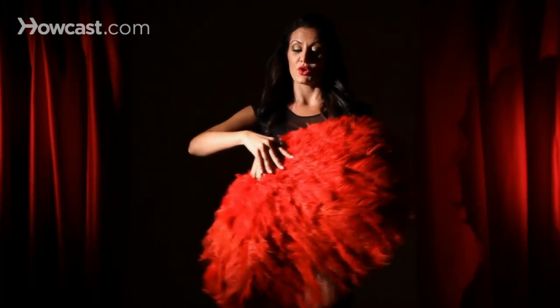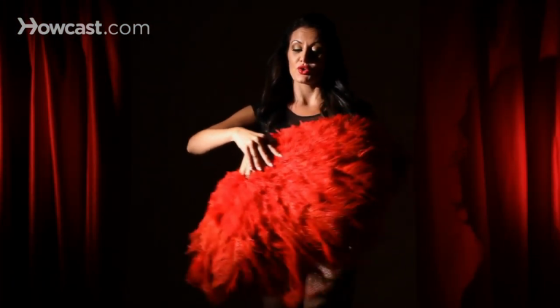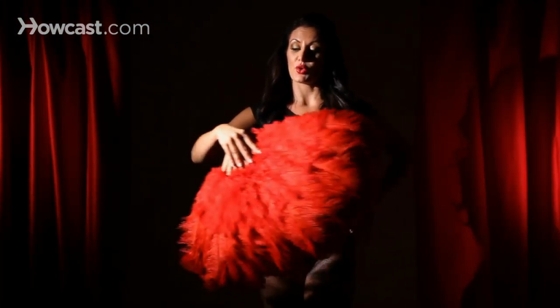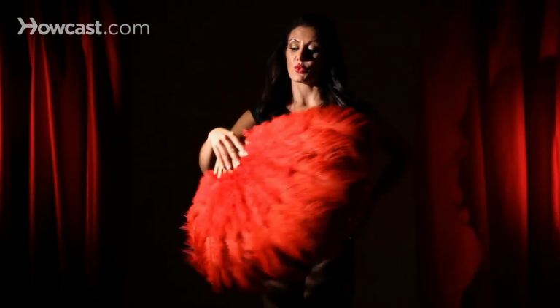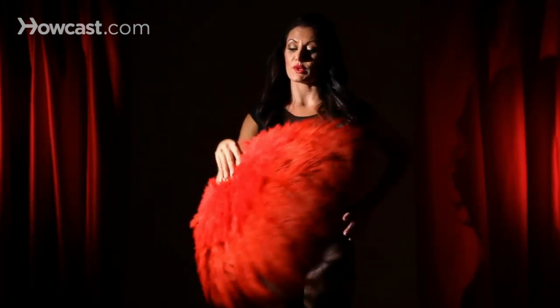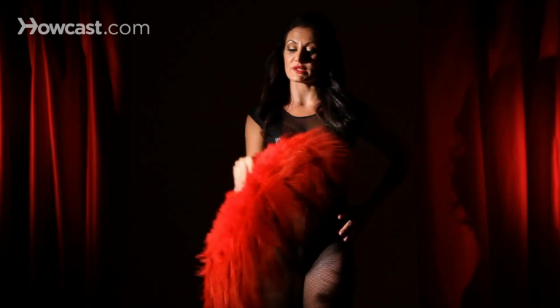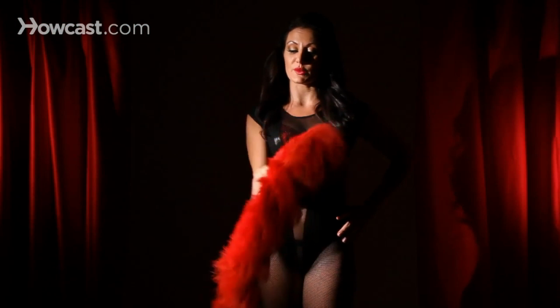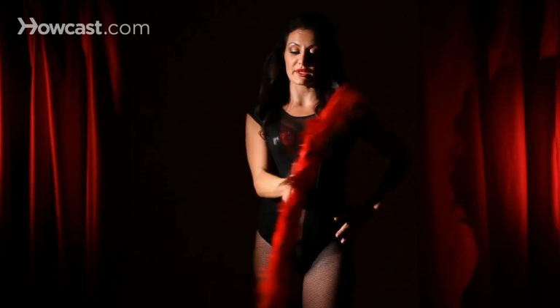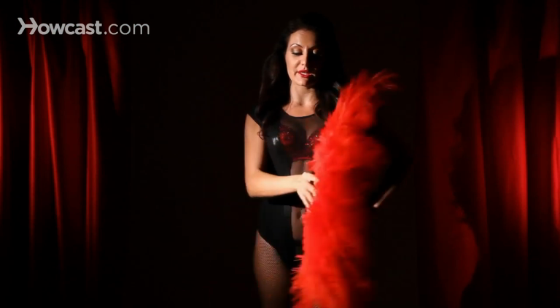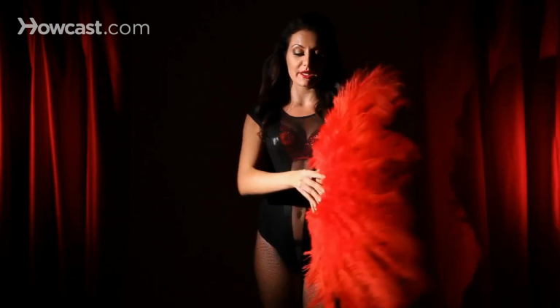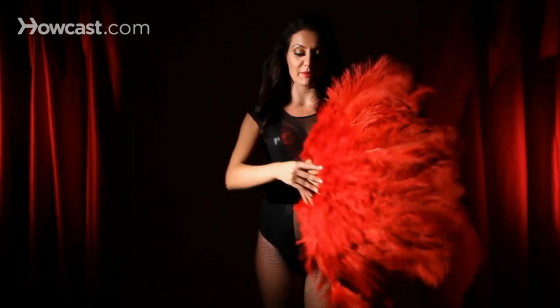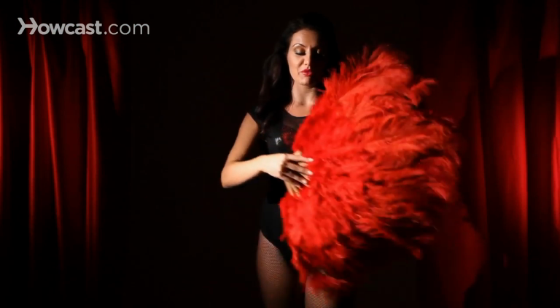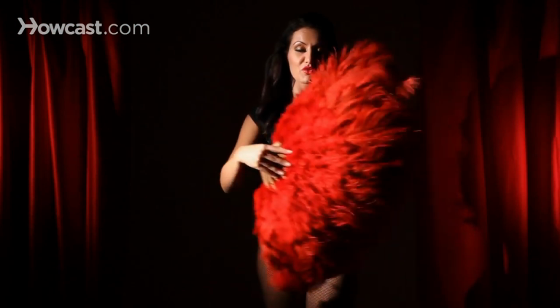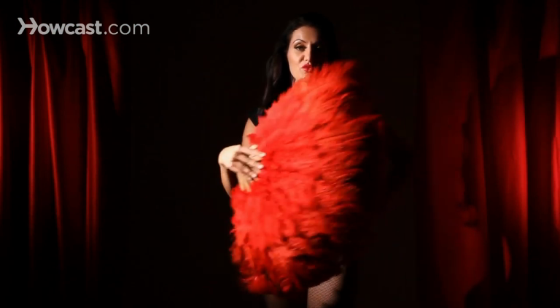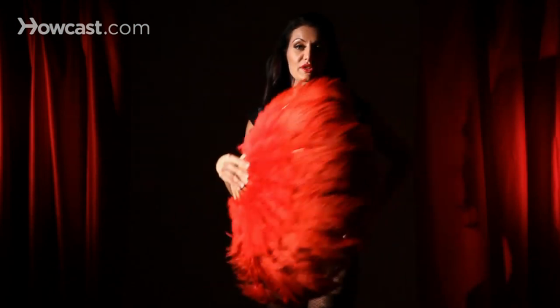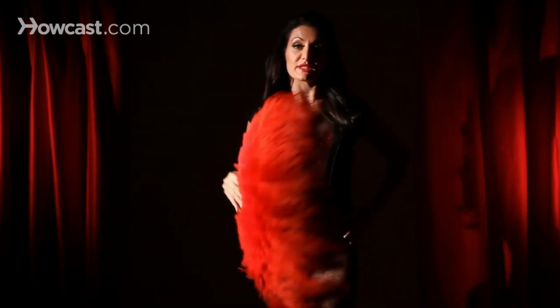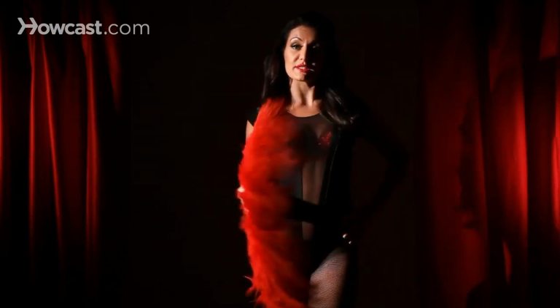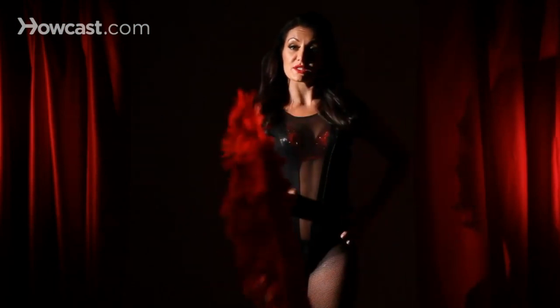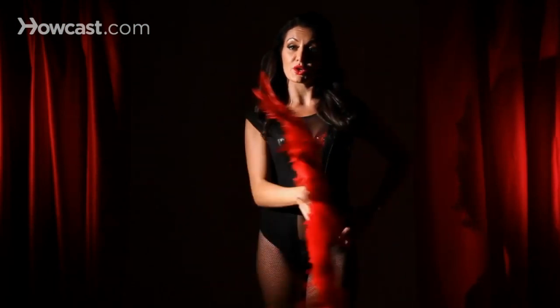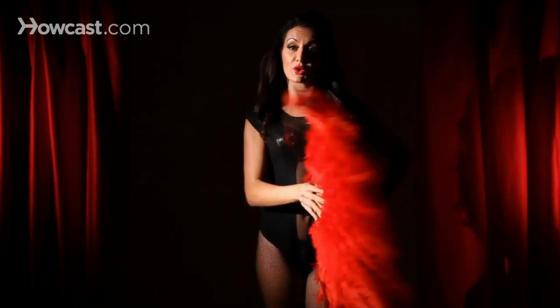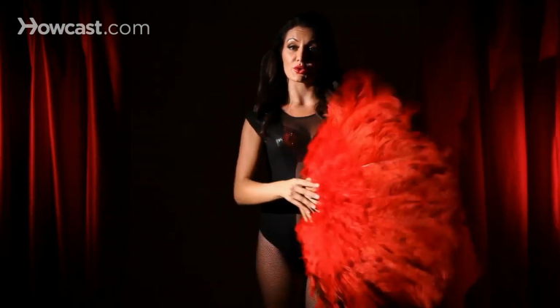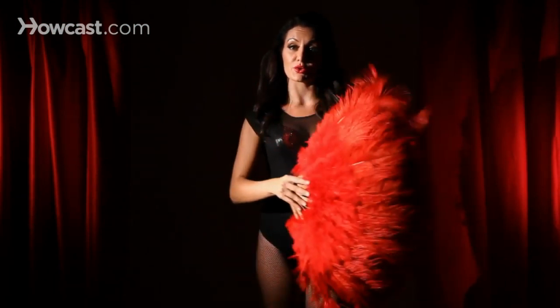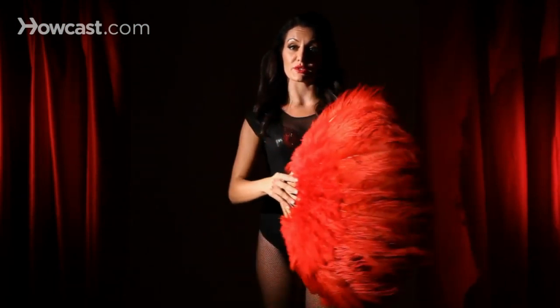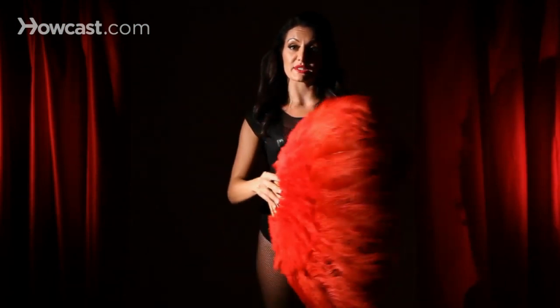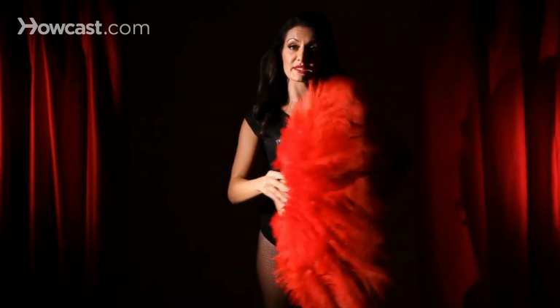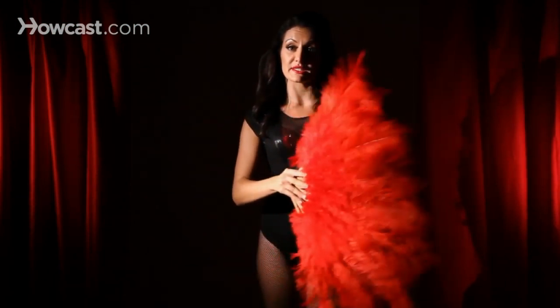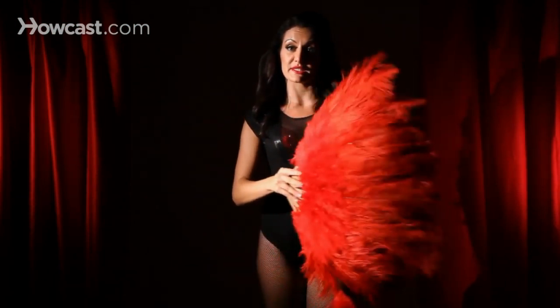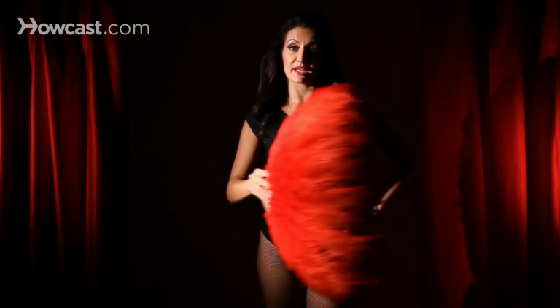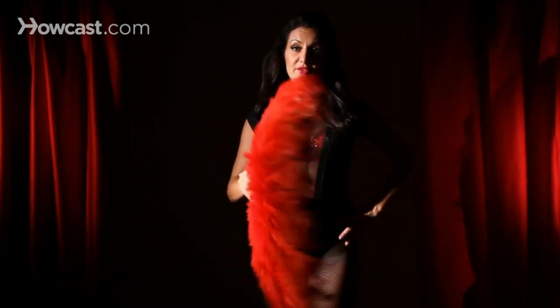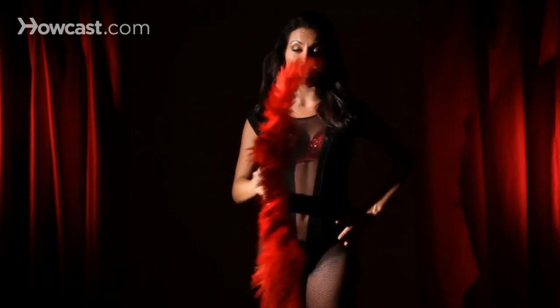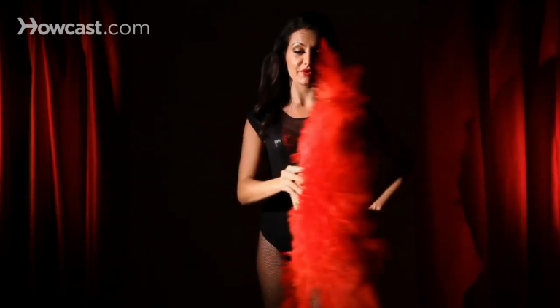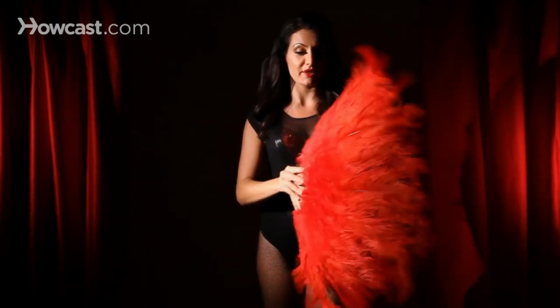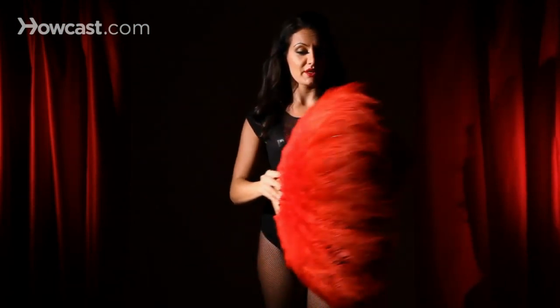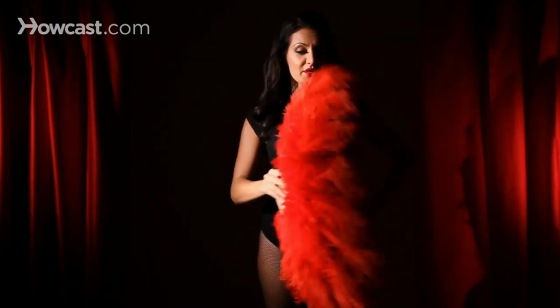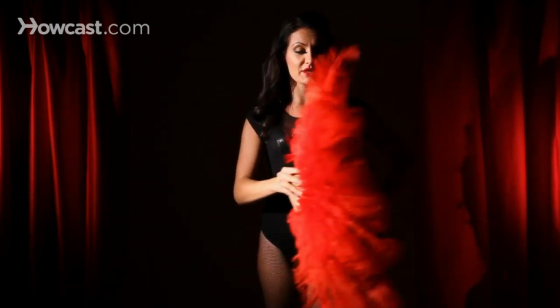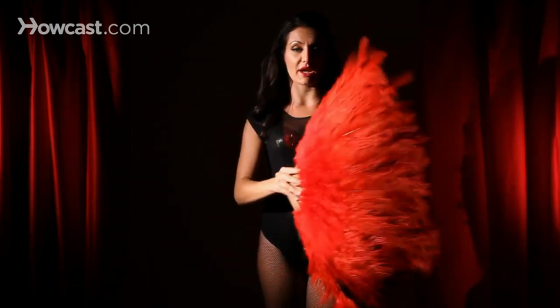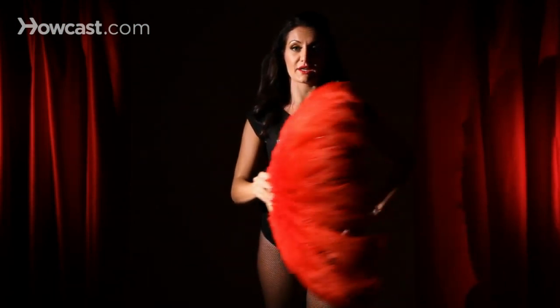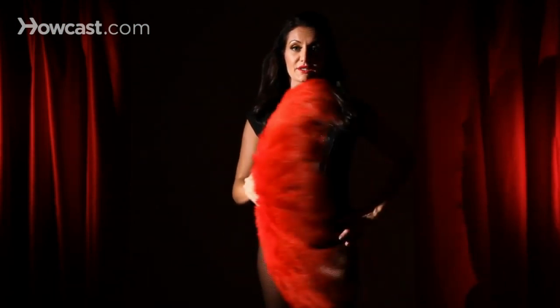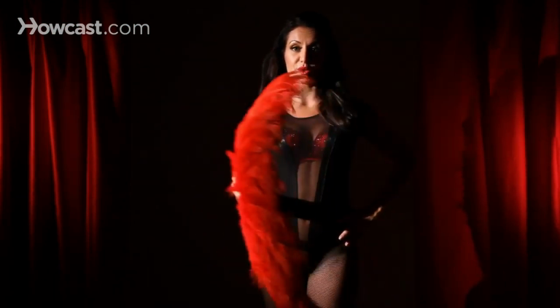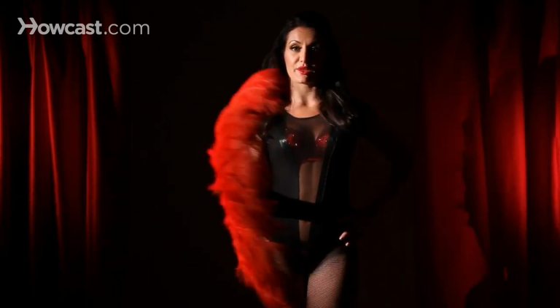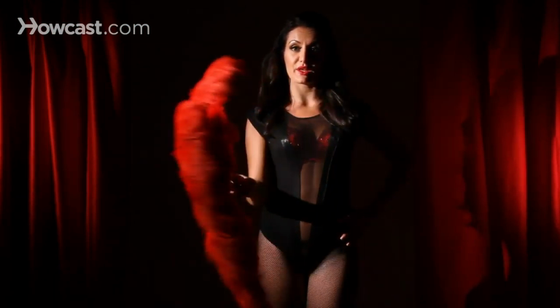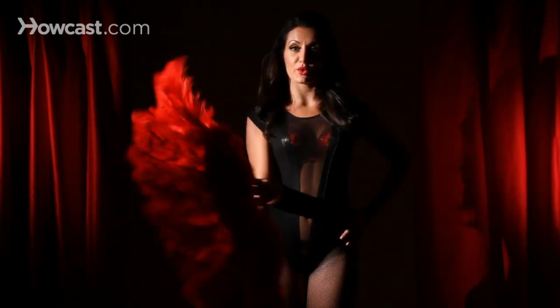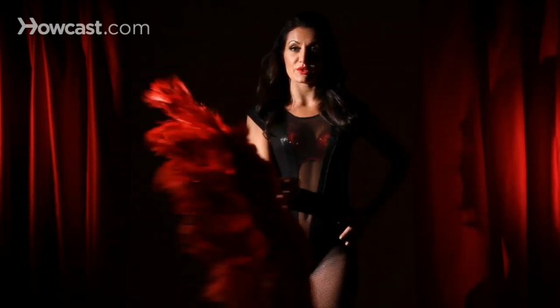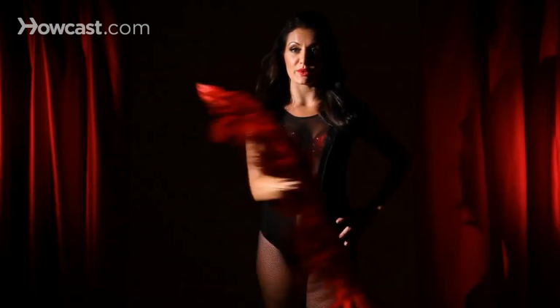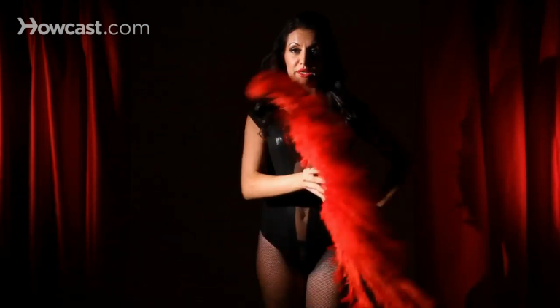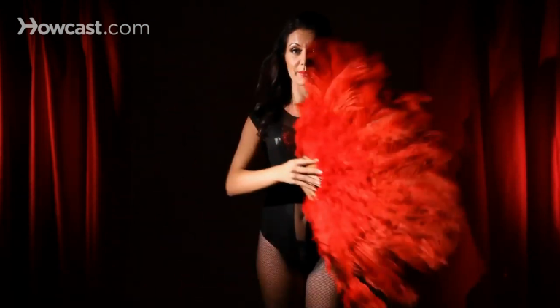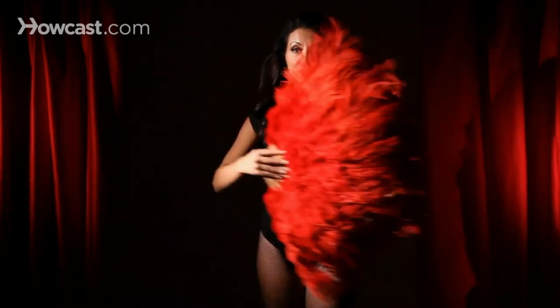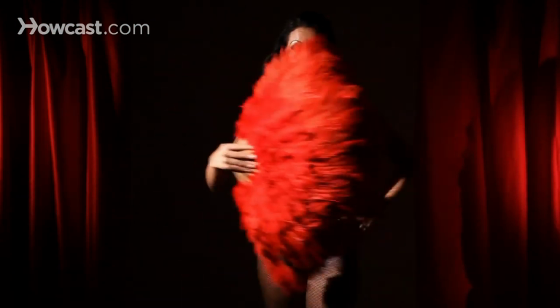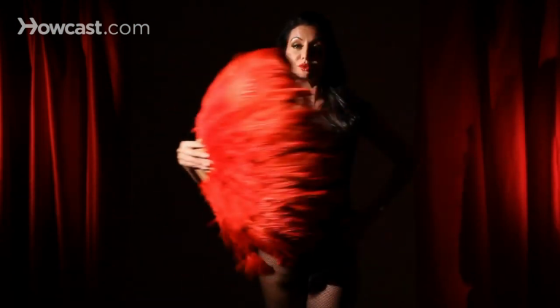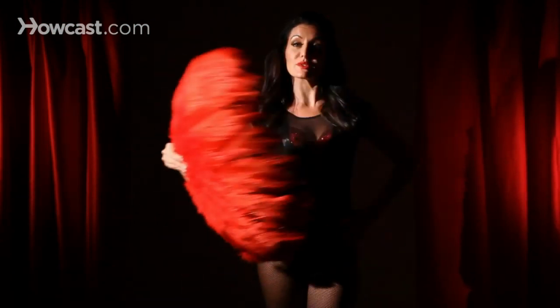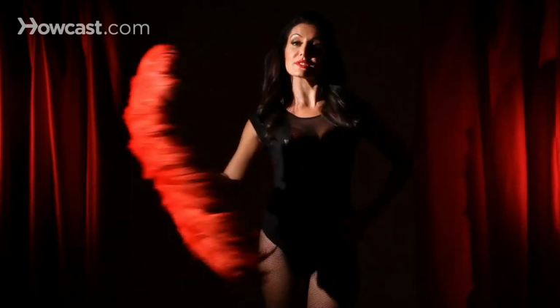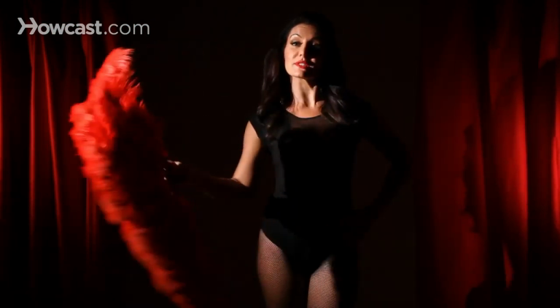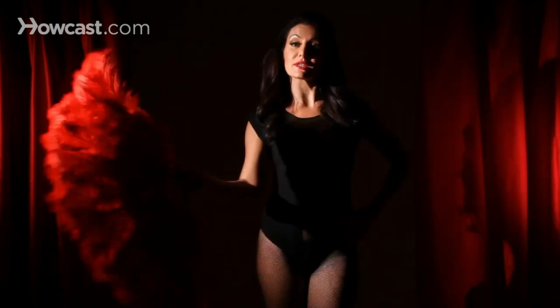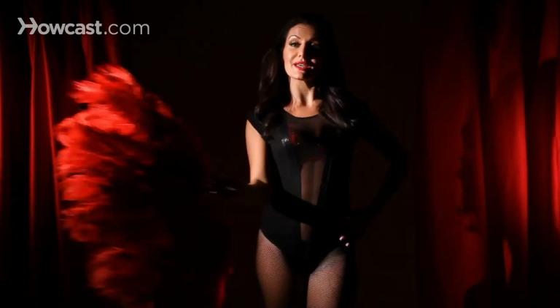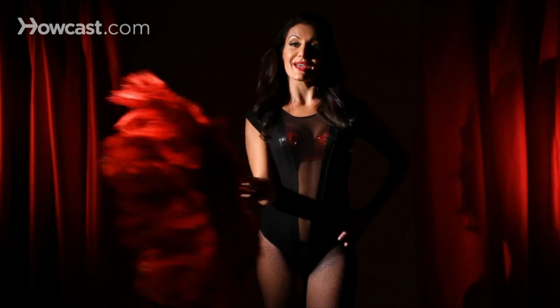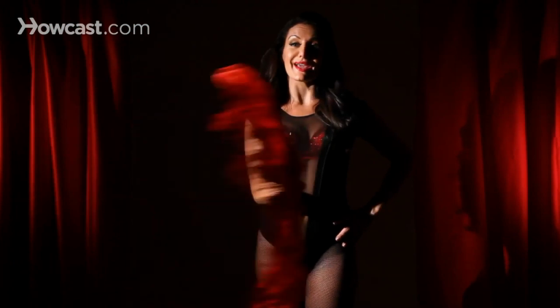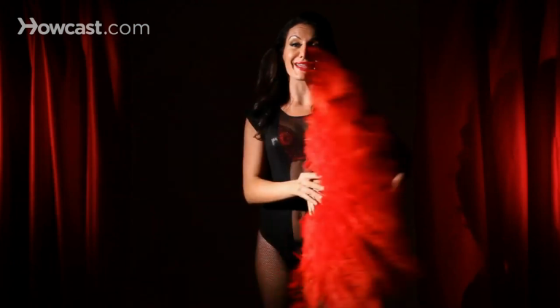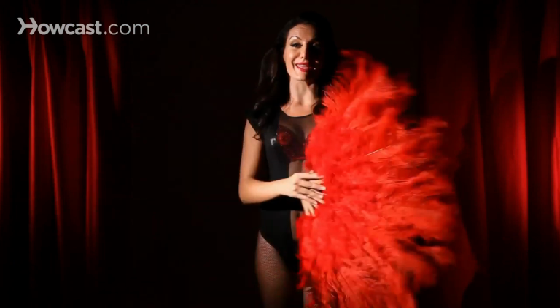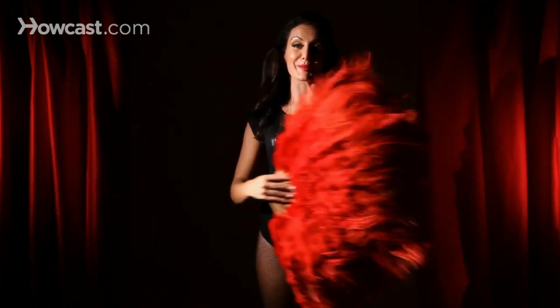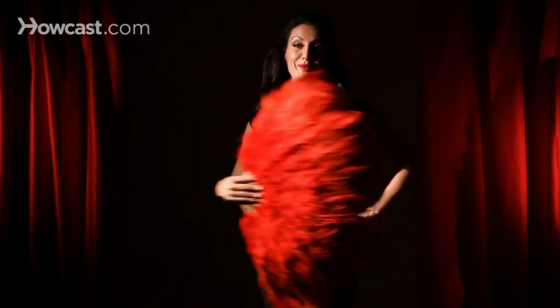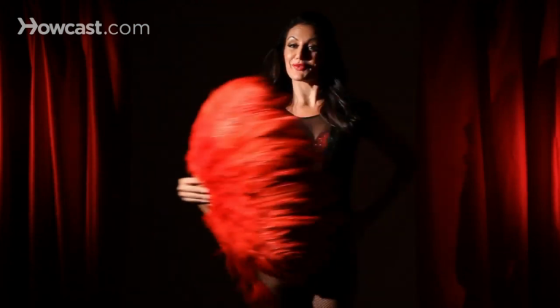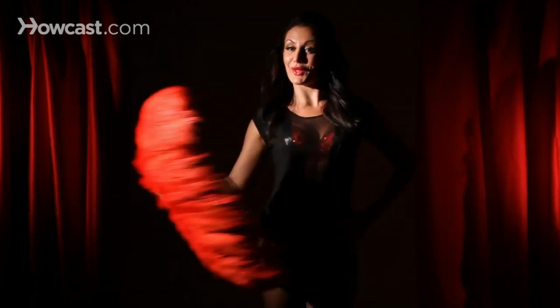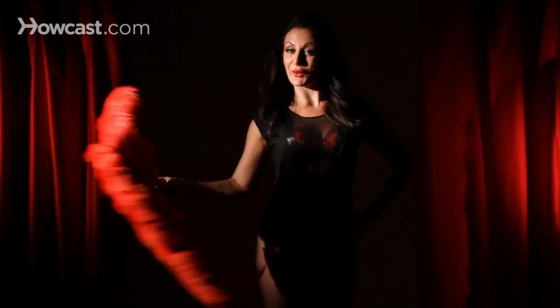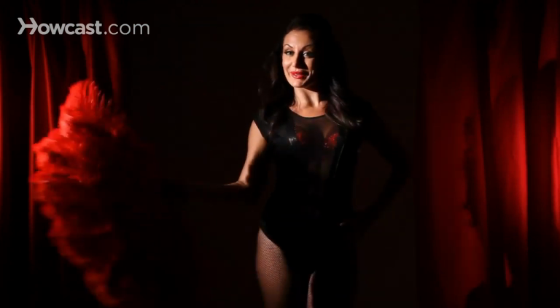You always want to keep your wrist loose. If it's stiff, you're not going to do anything. You always want to keep it loose and keep it flowing.